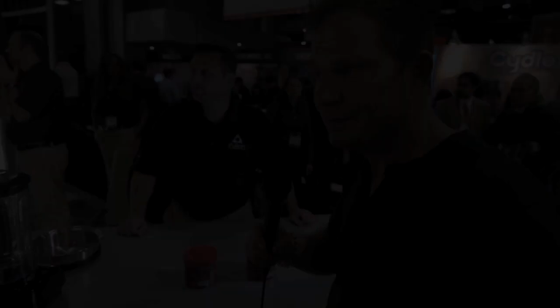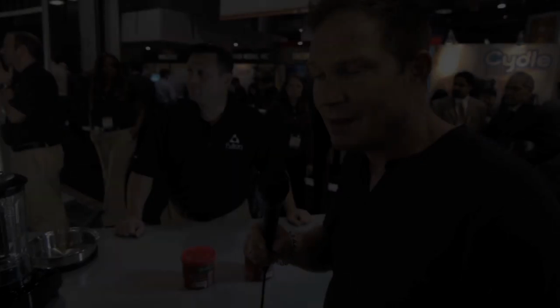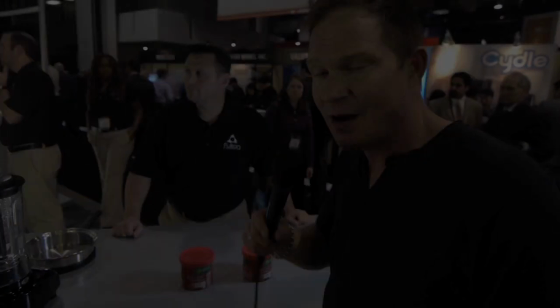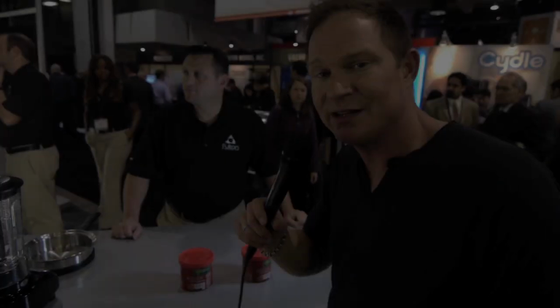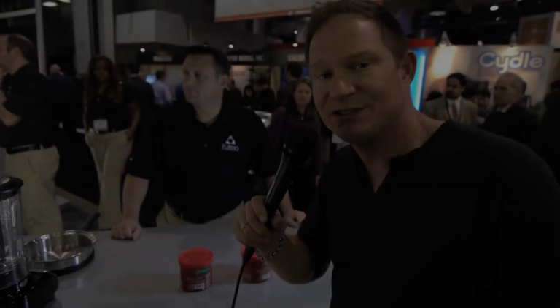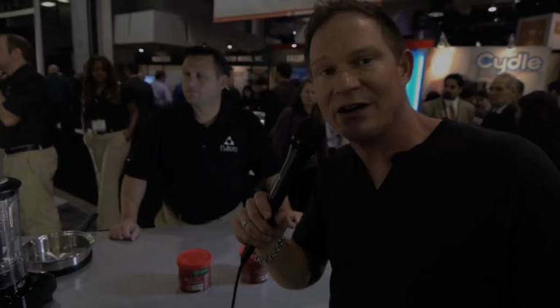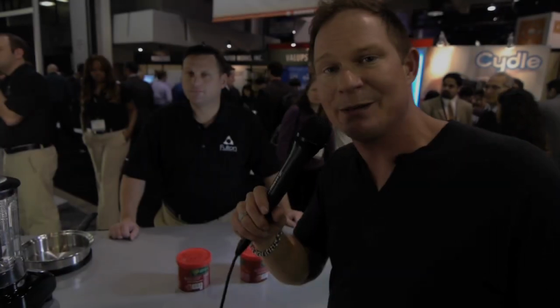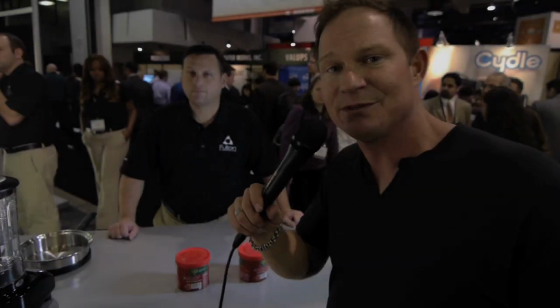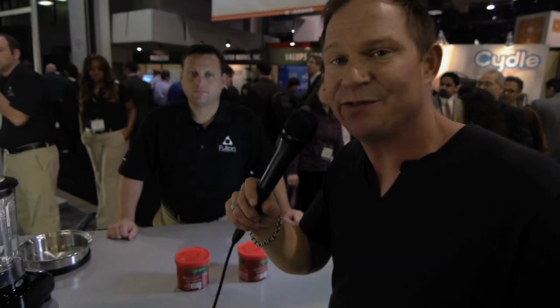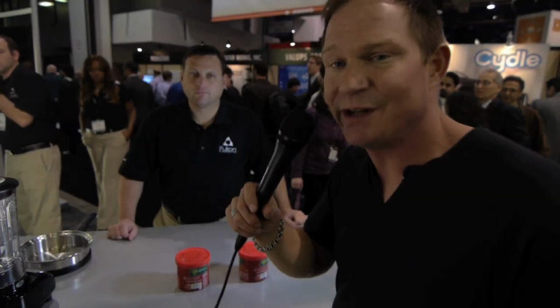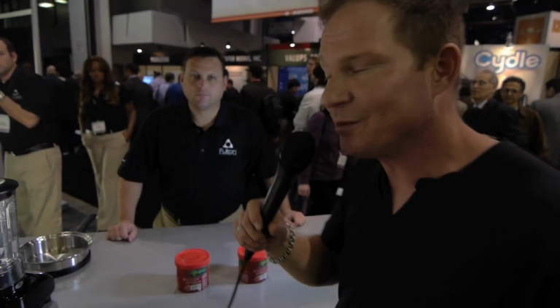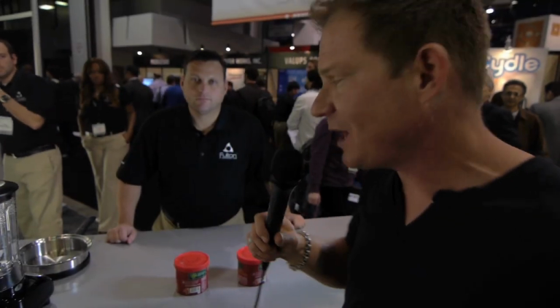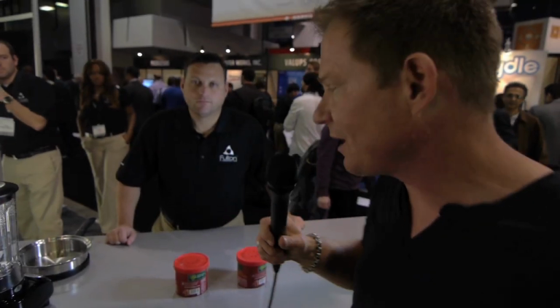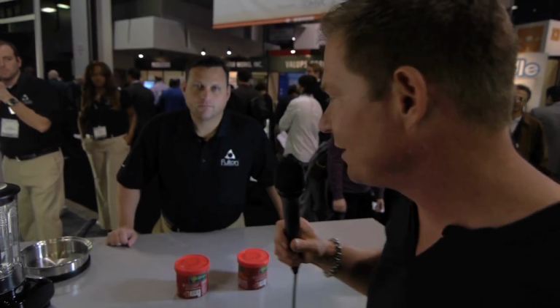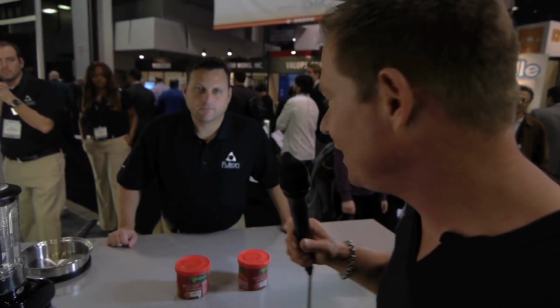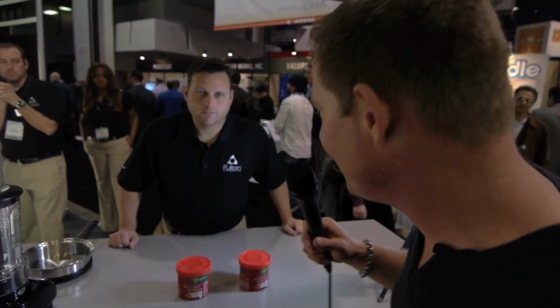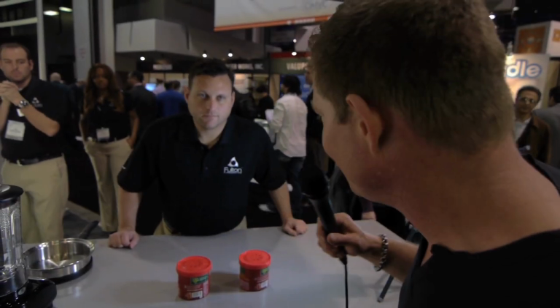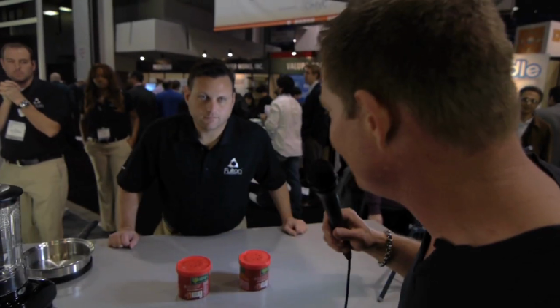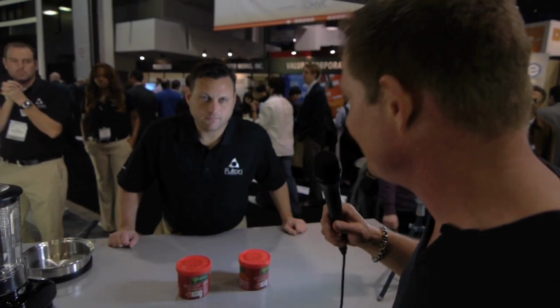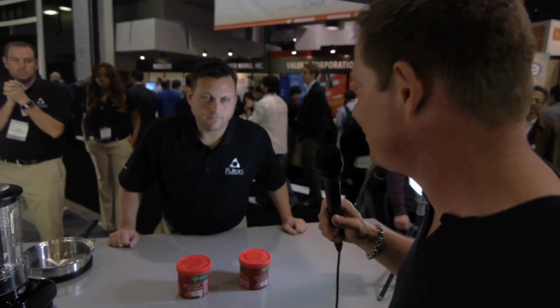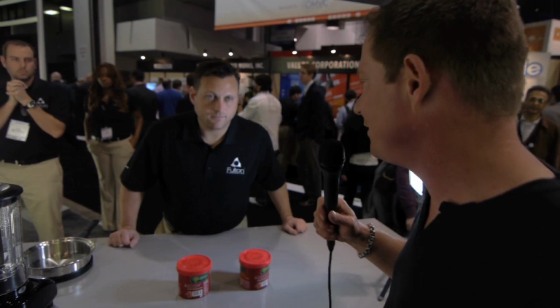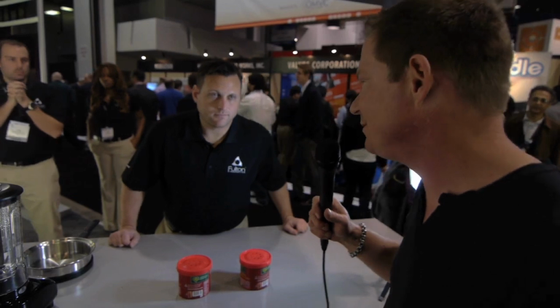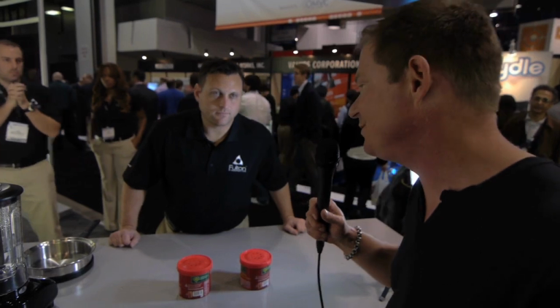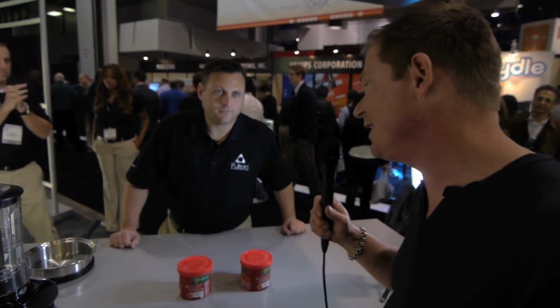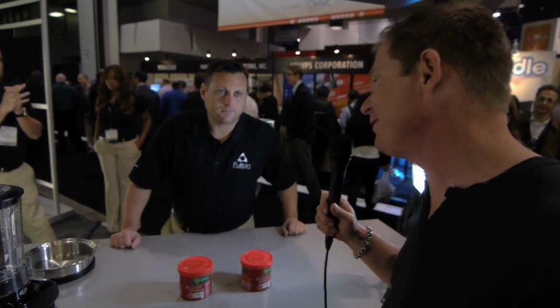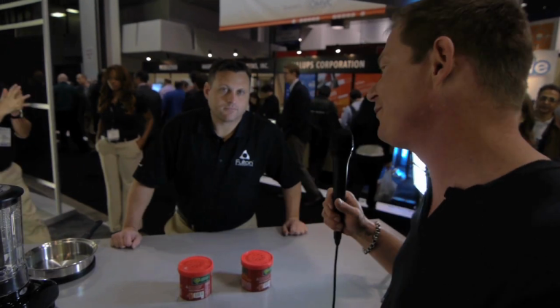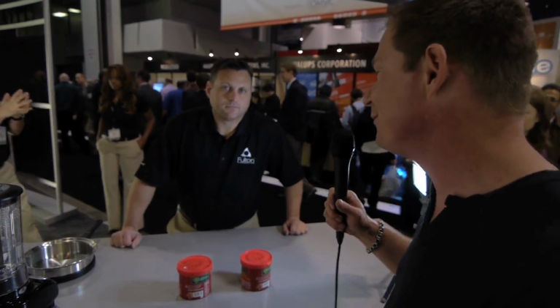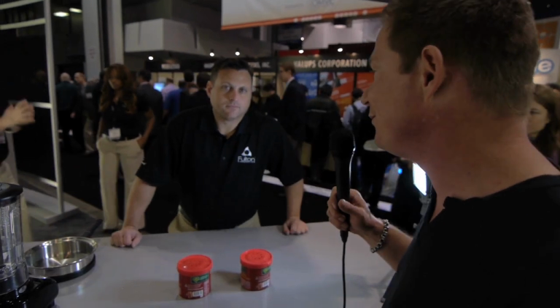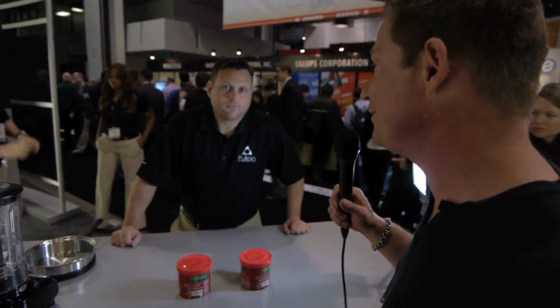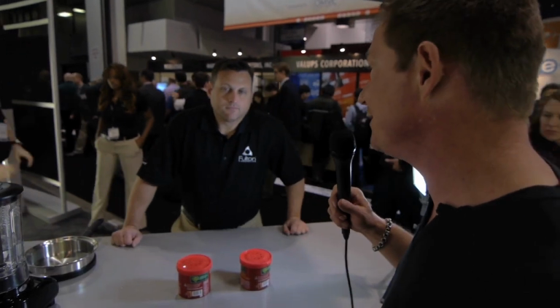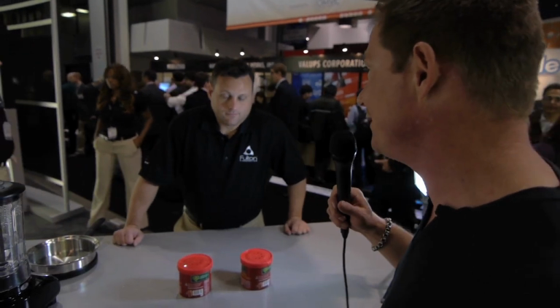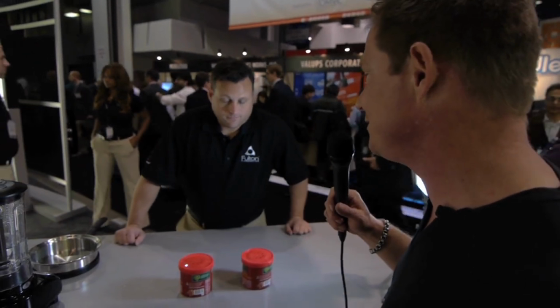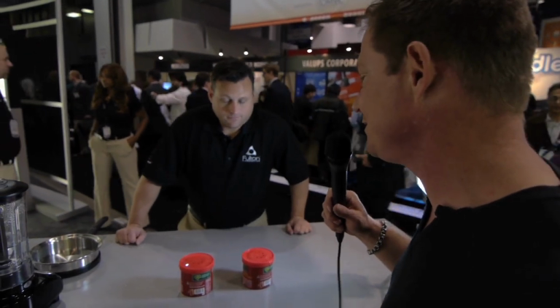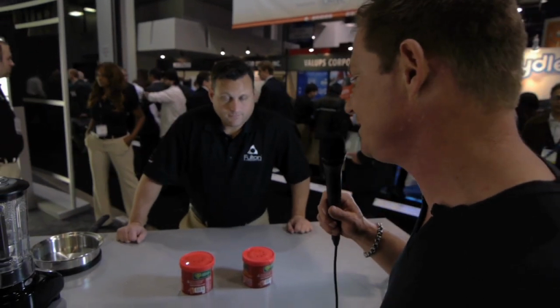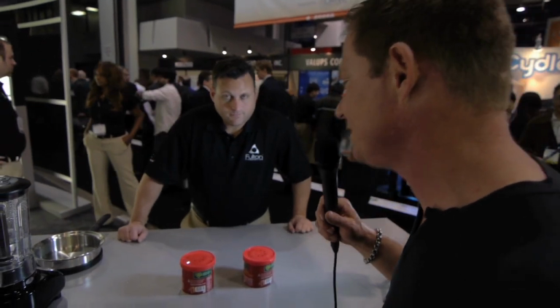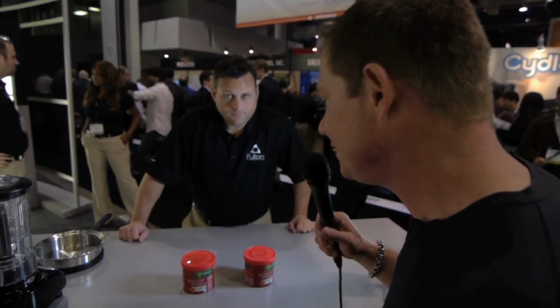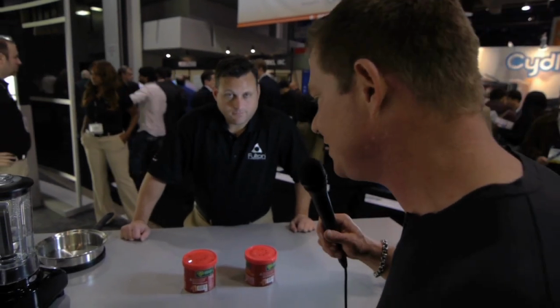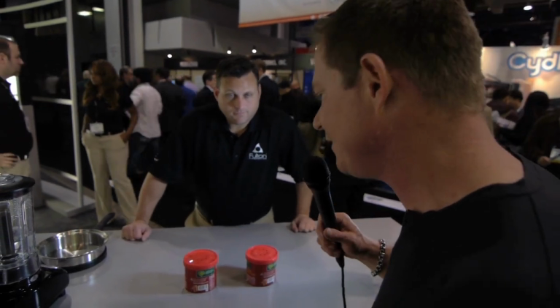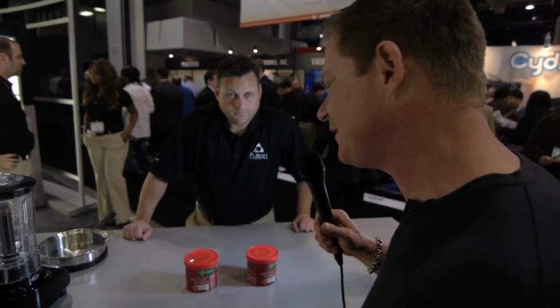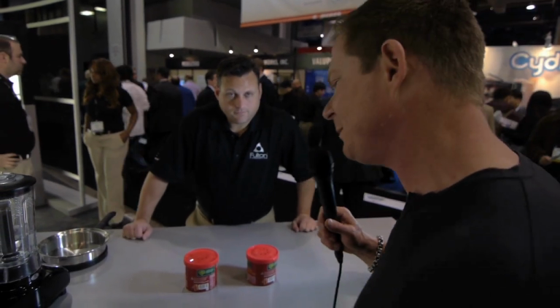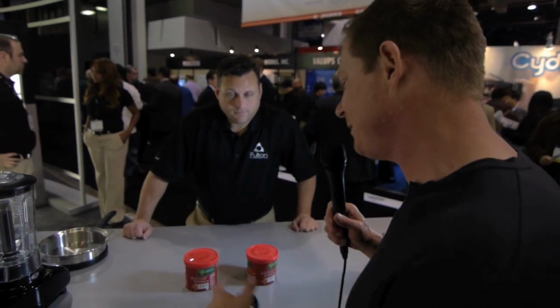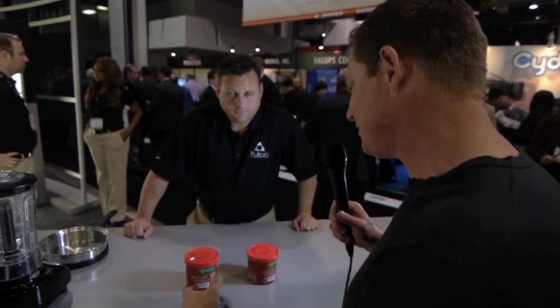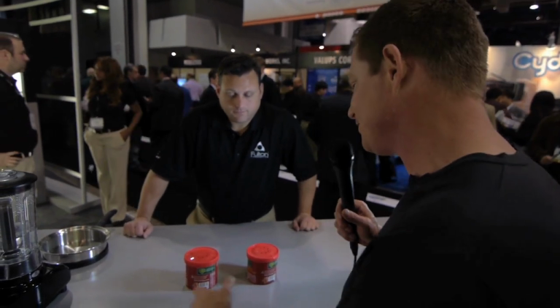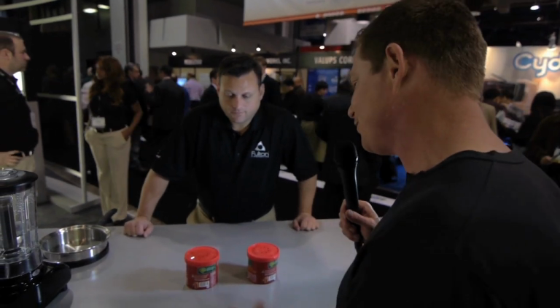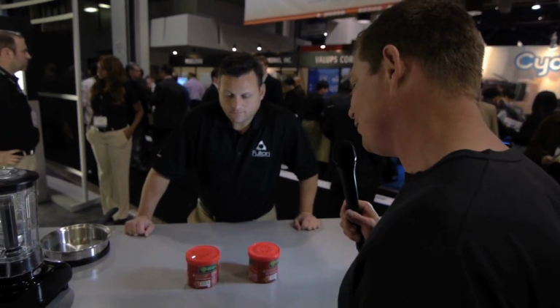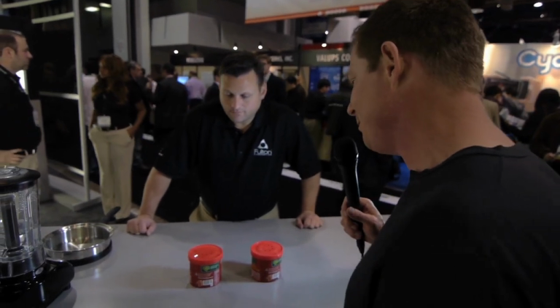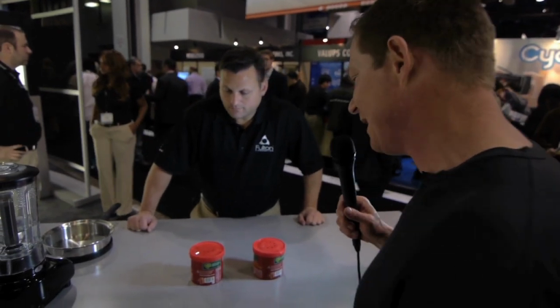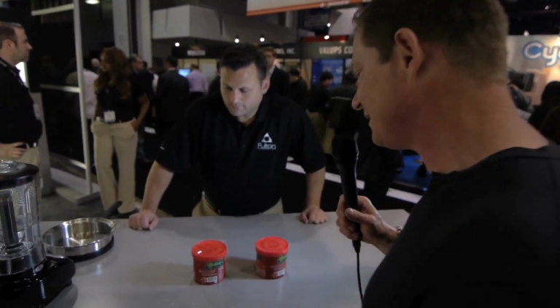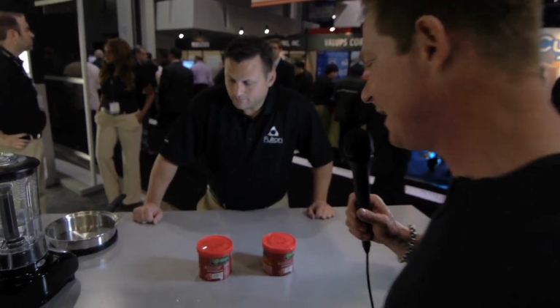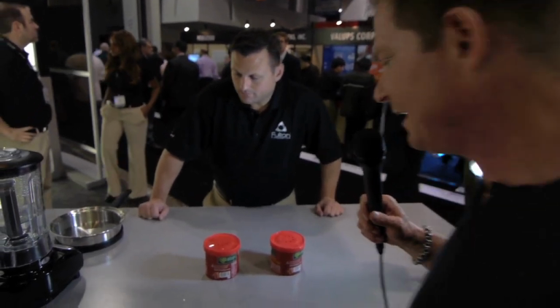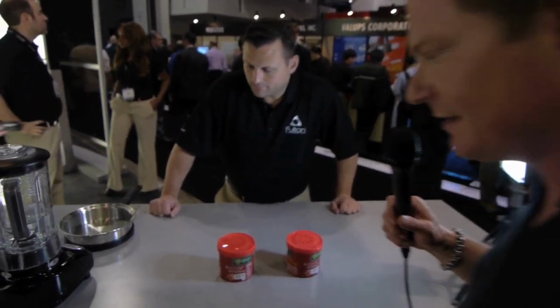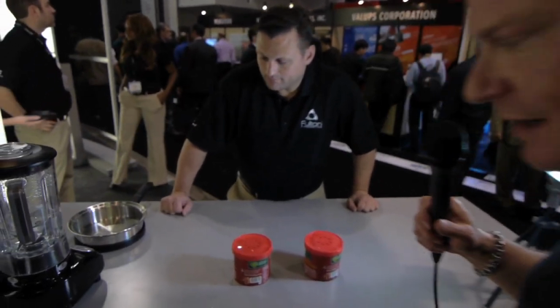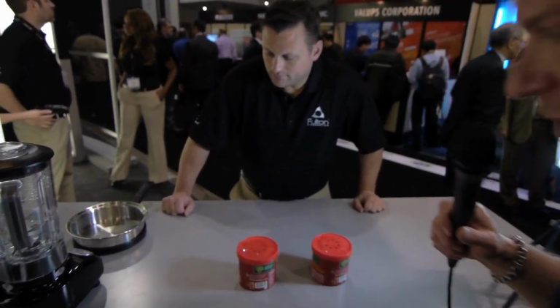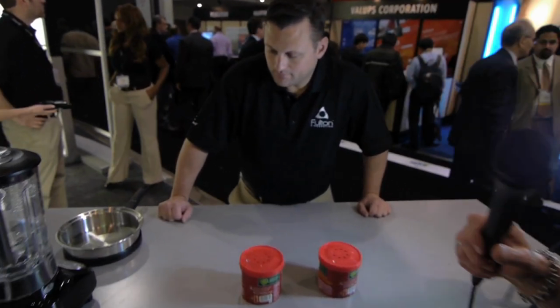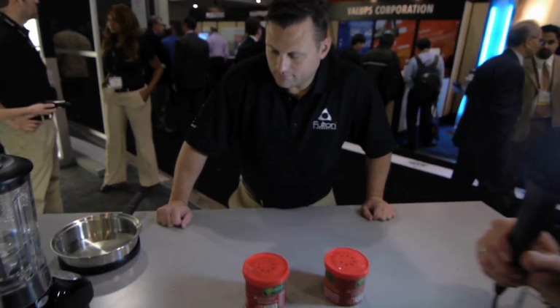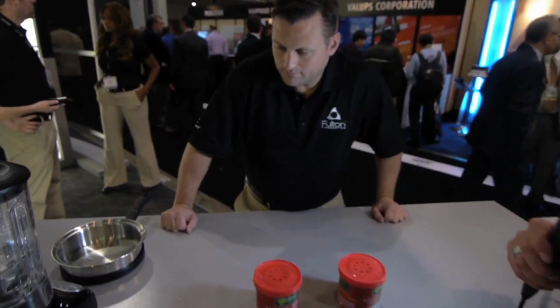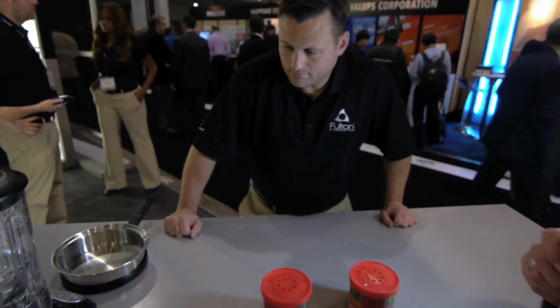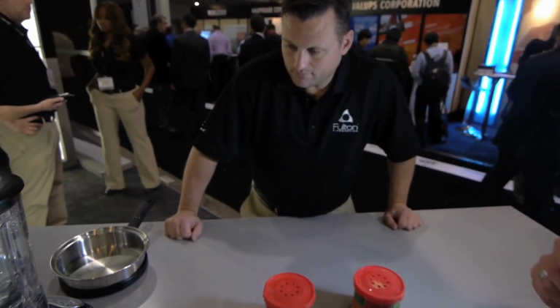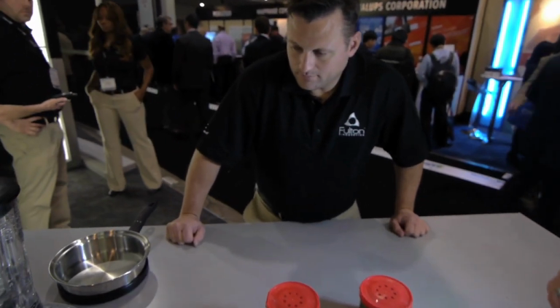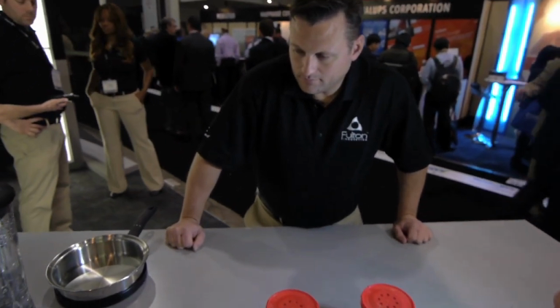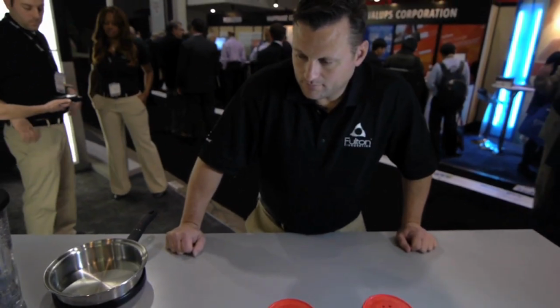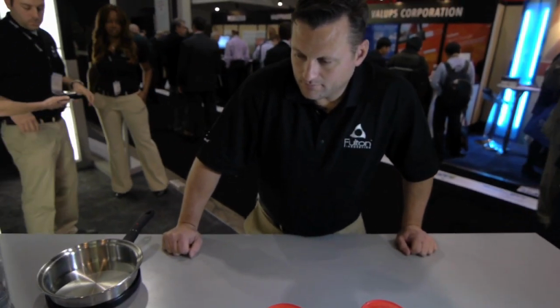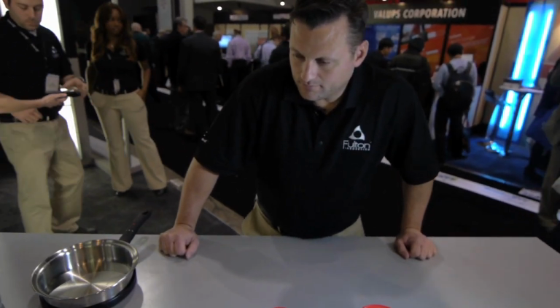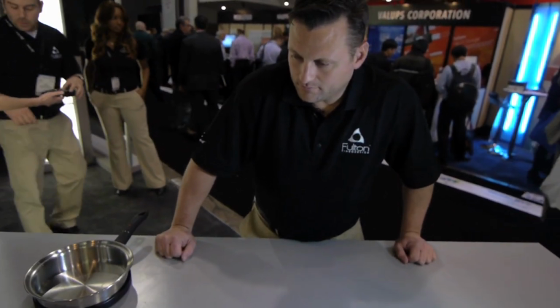Jared Abrams here, a video blogger, with Jeff from Fulton Innovations. Jeff, tell me about this cool magnetic power system you guys got going here.